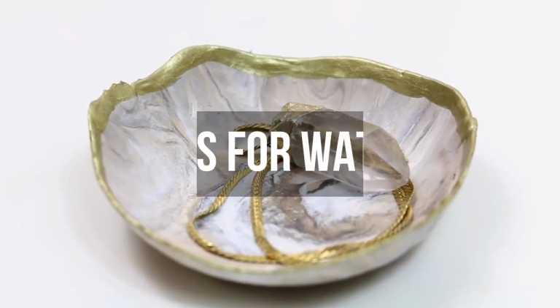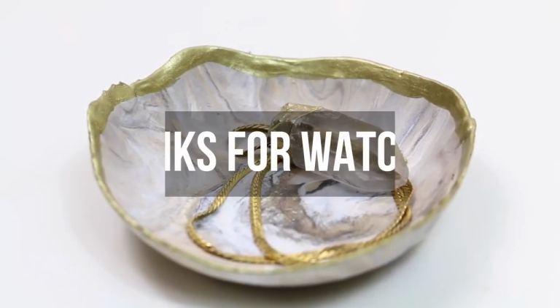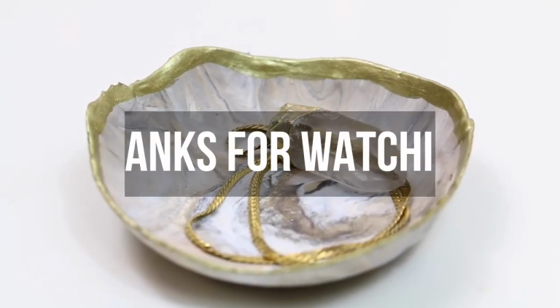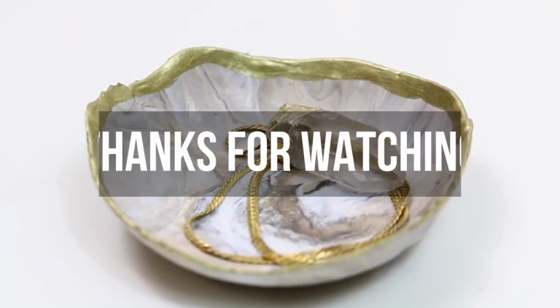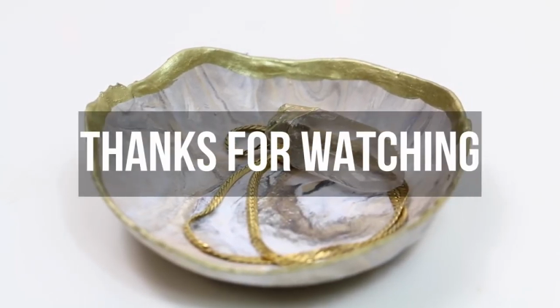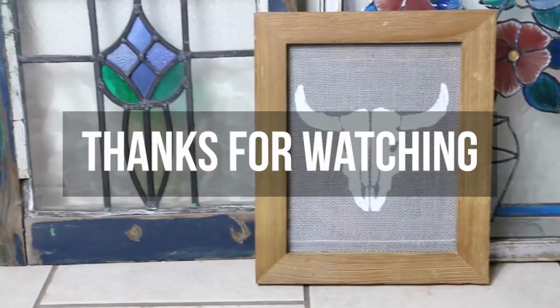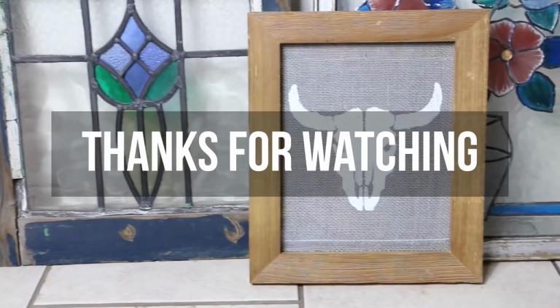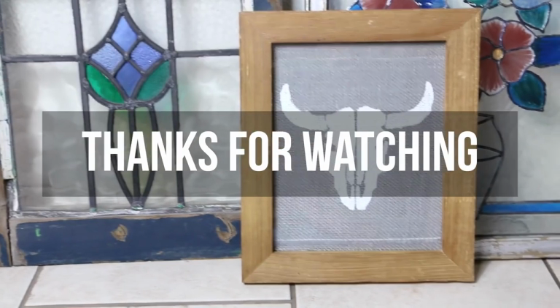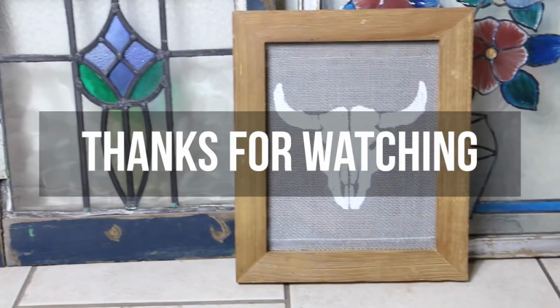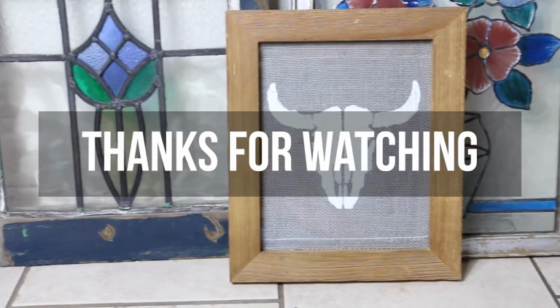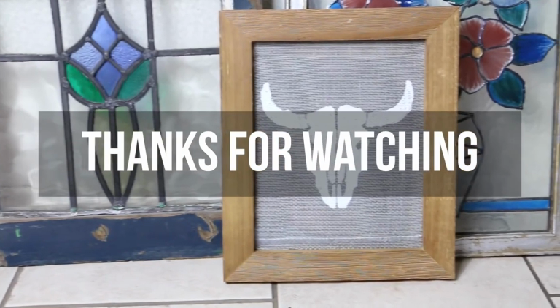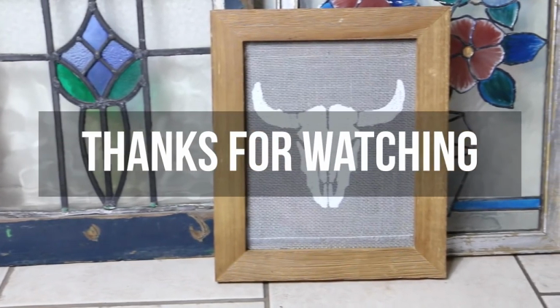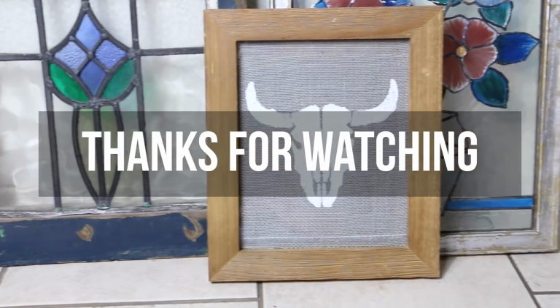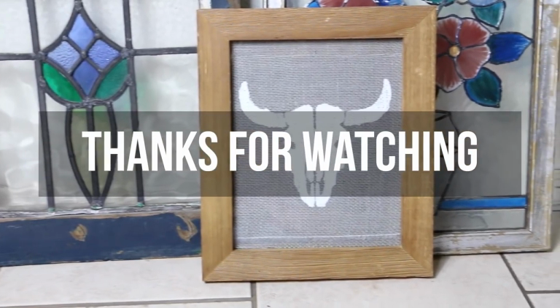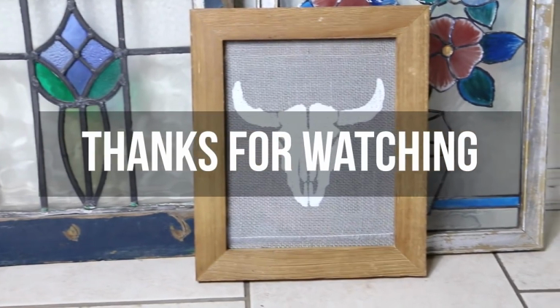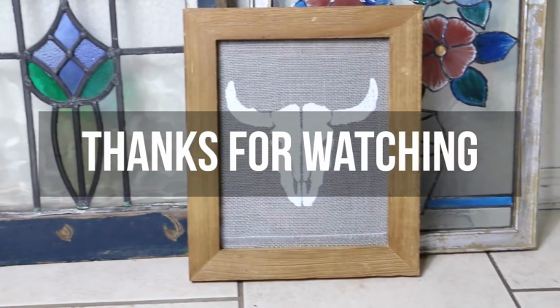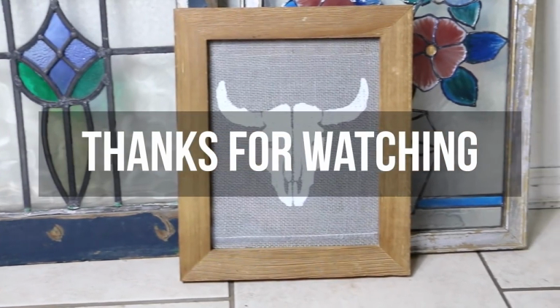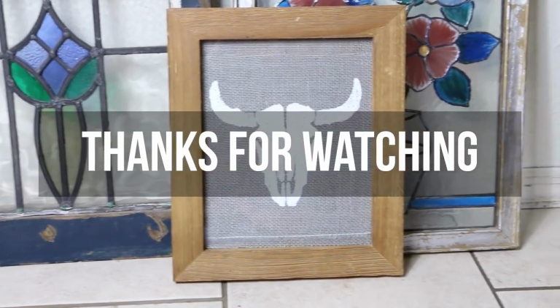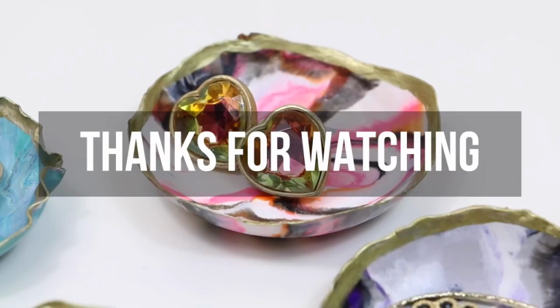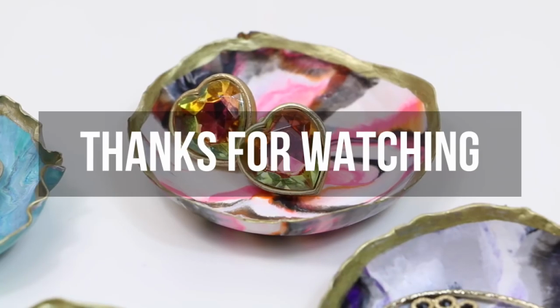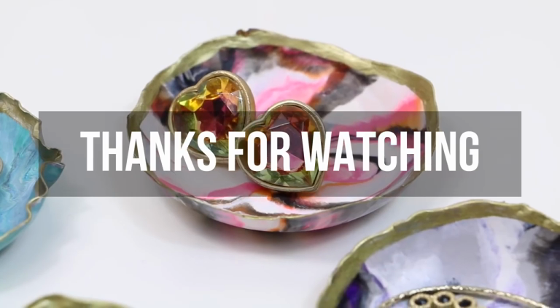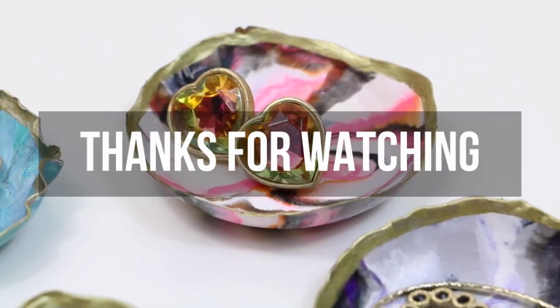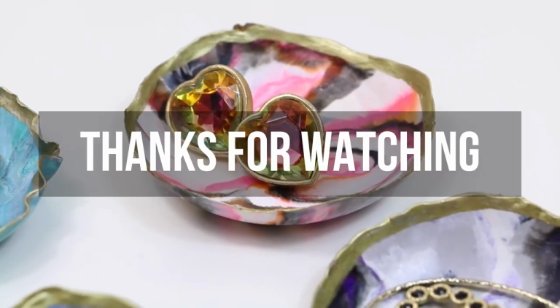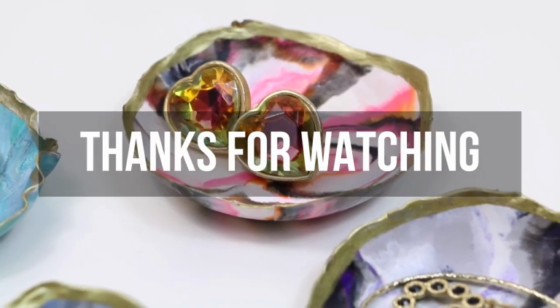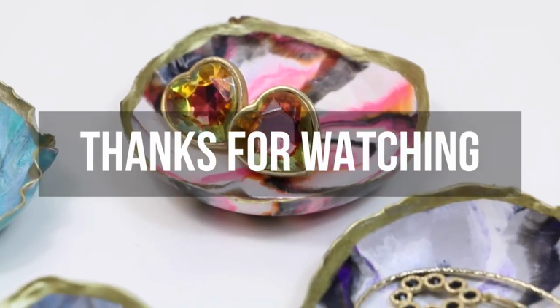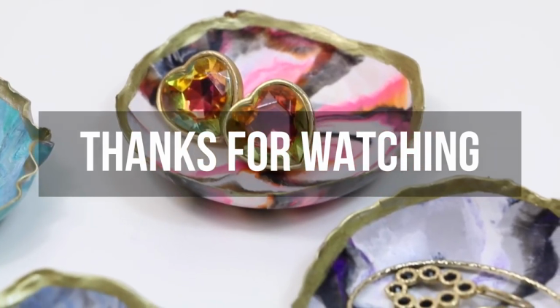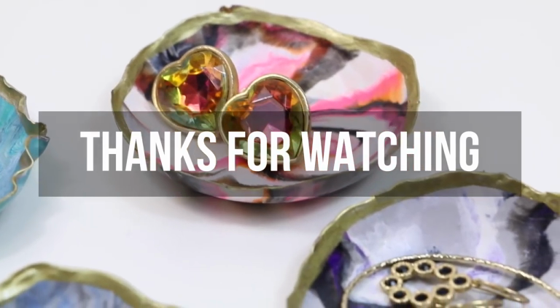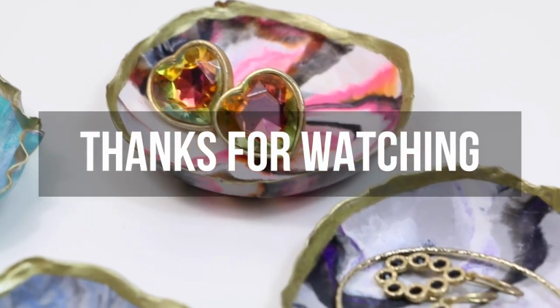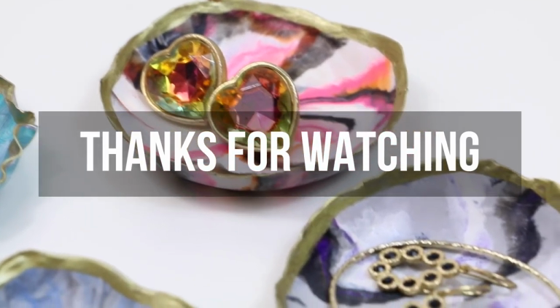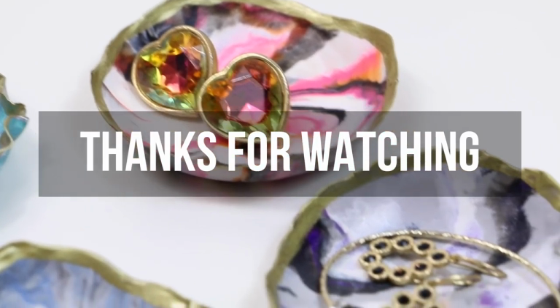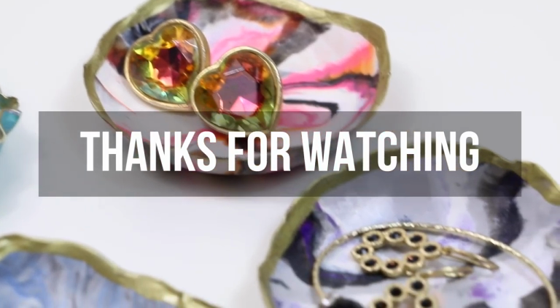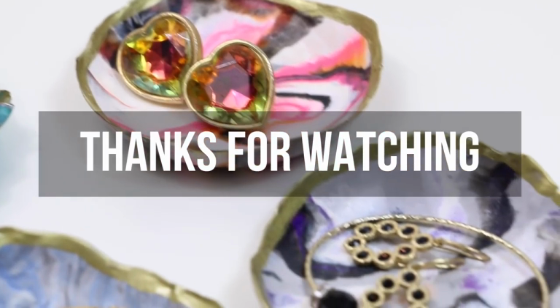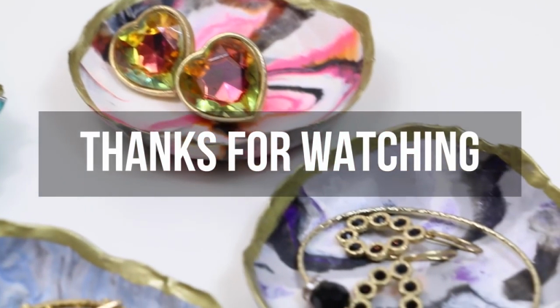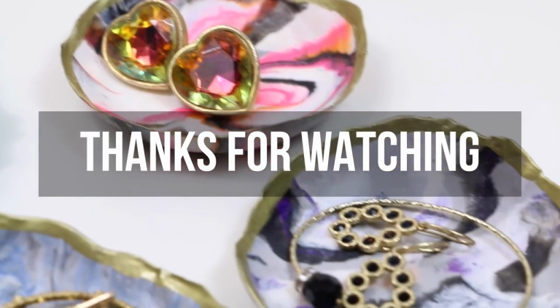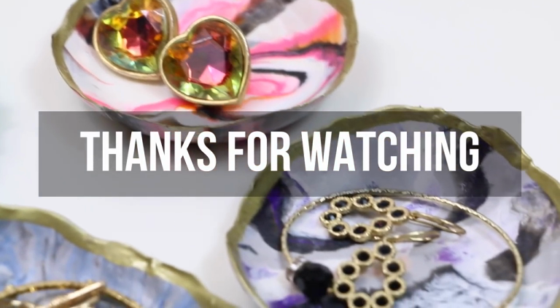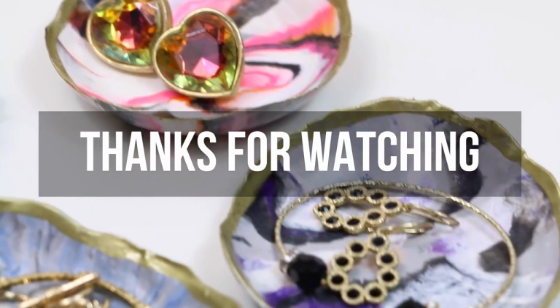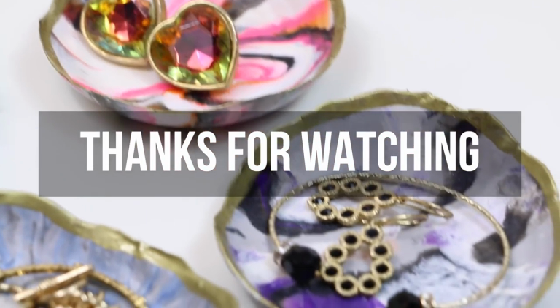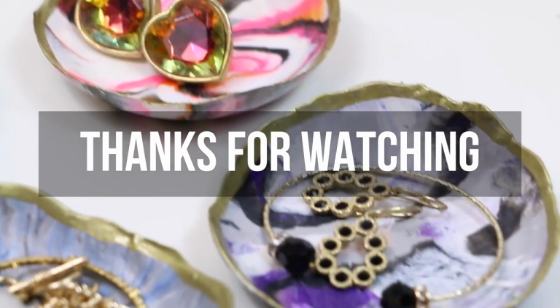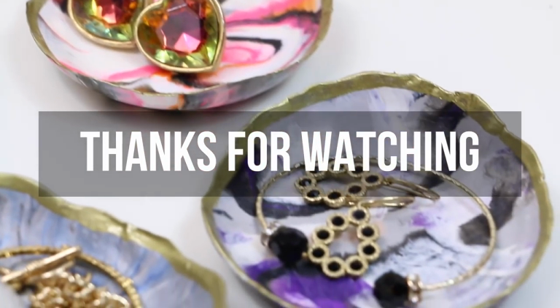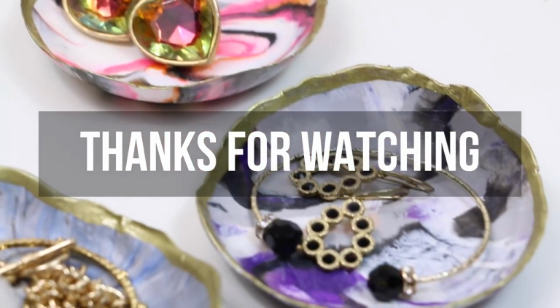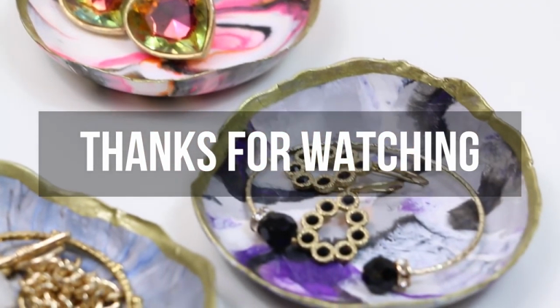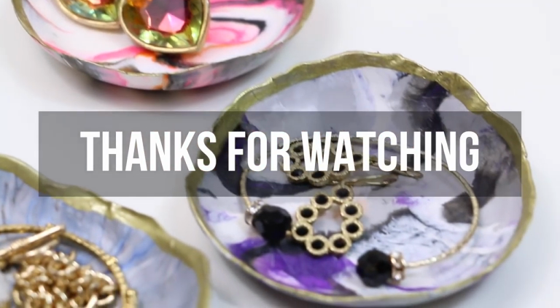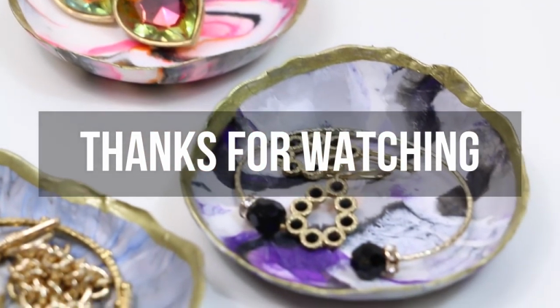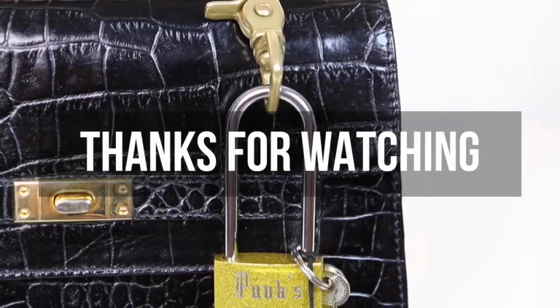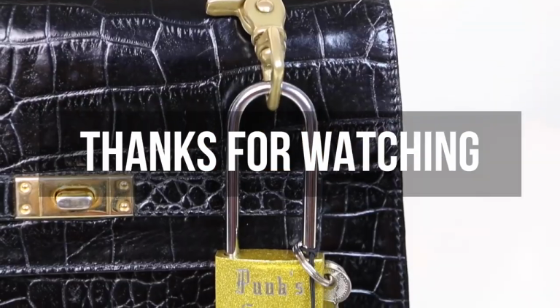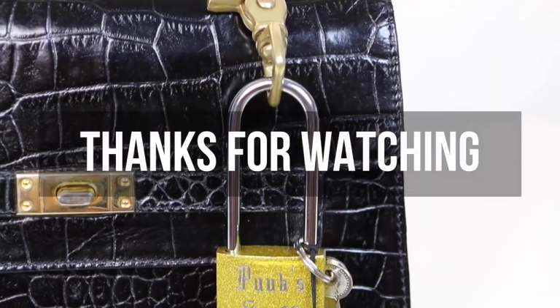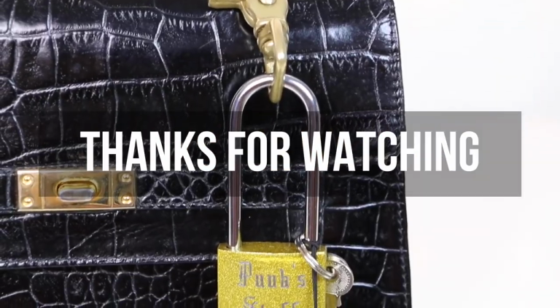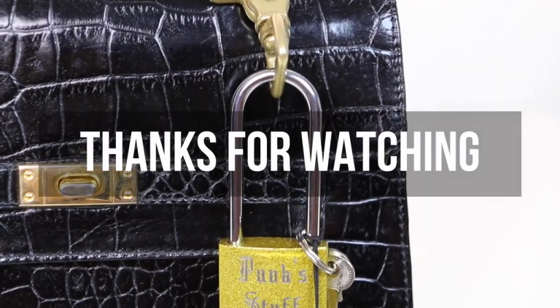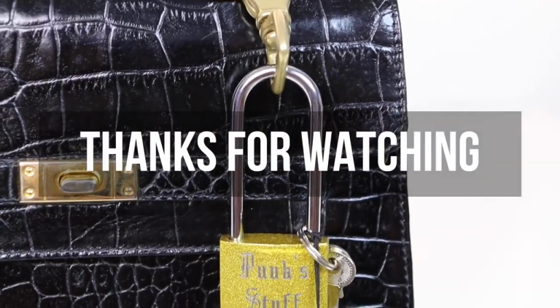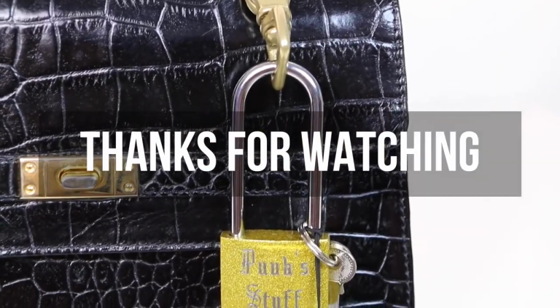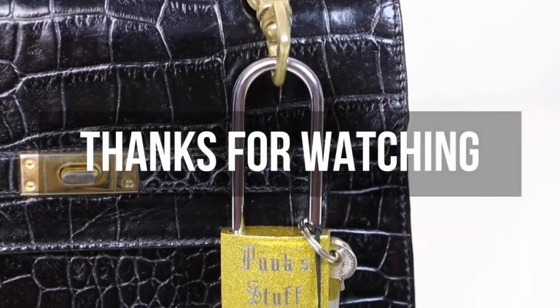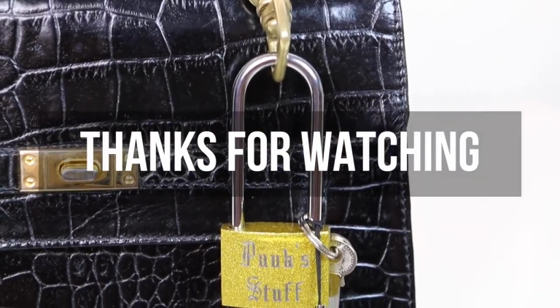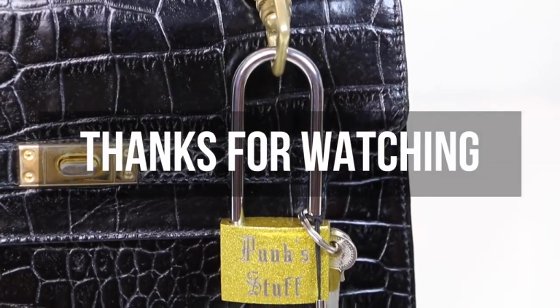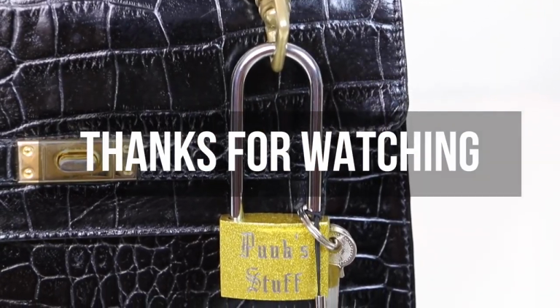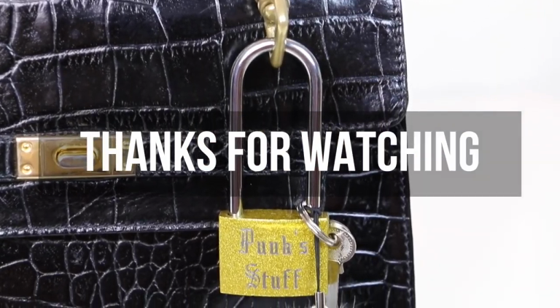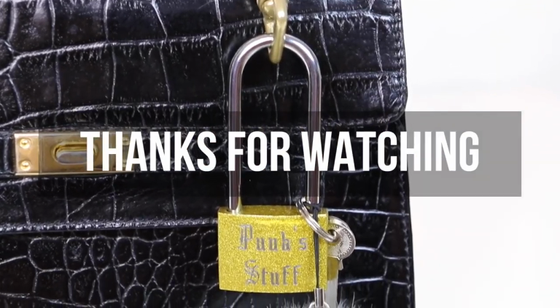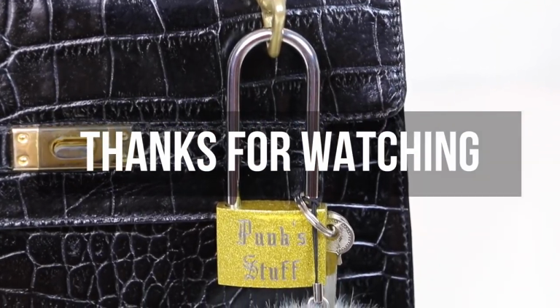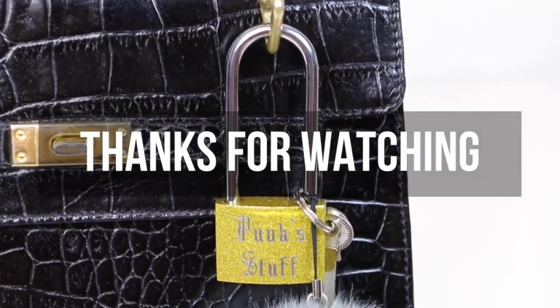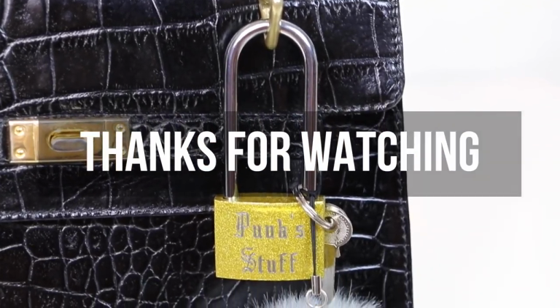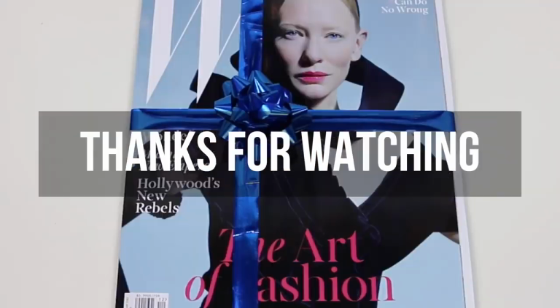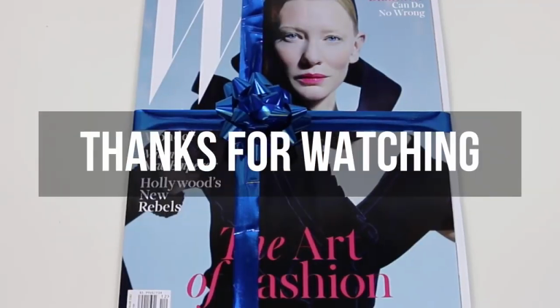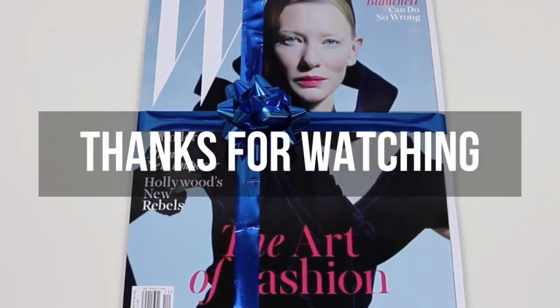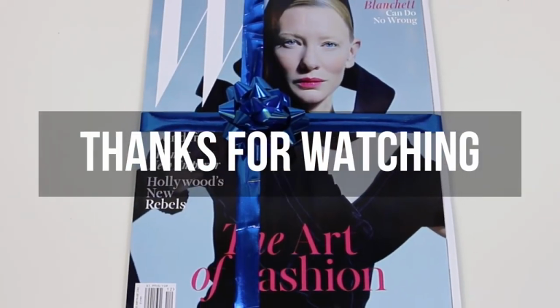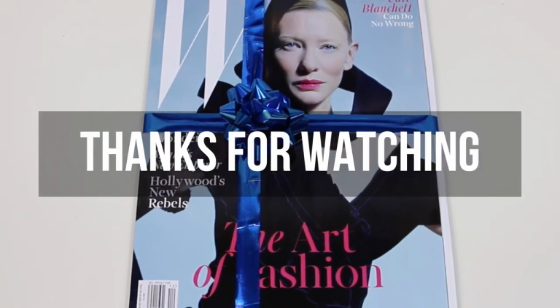Thank you so much for watching. We hope you enjoyed. Don't forget to subscribe for more videos and we will see you next time. Bye!